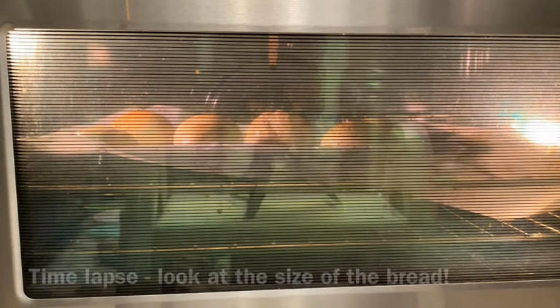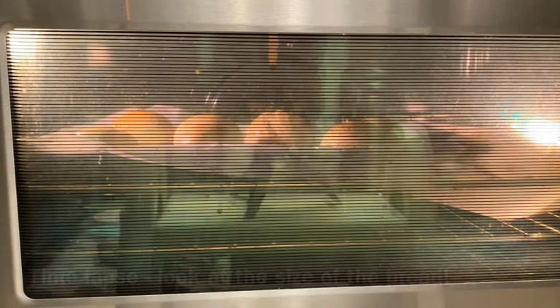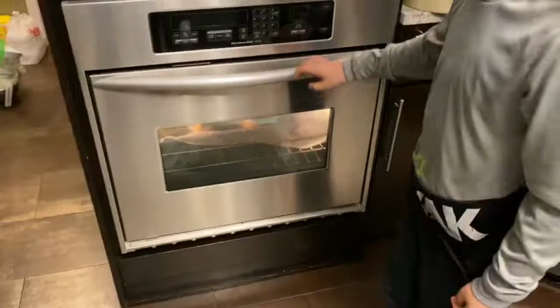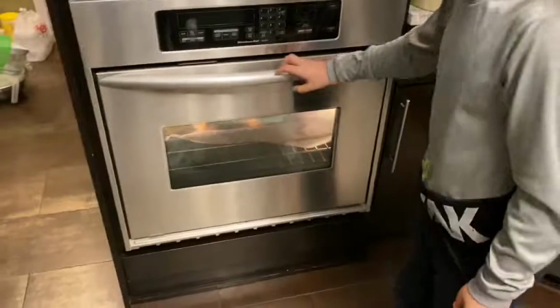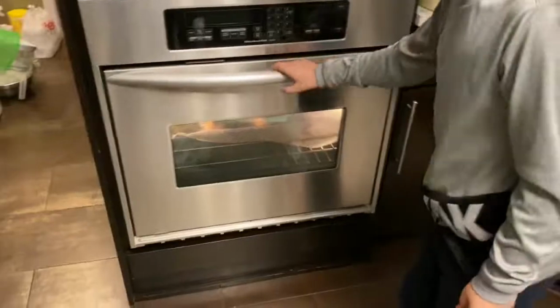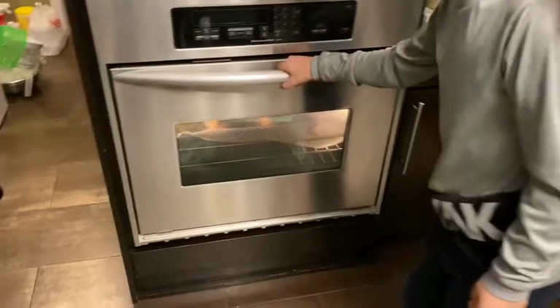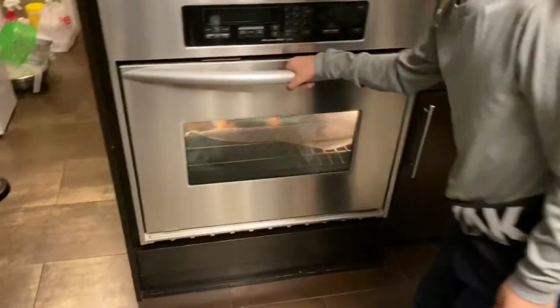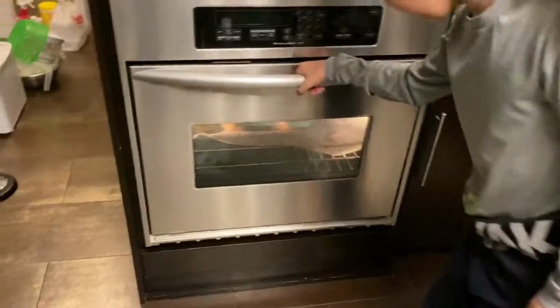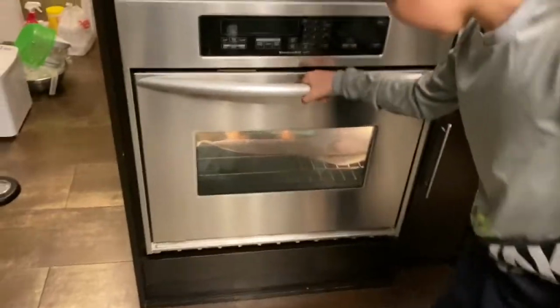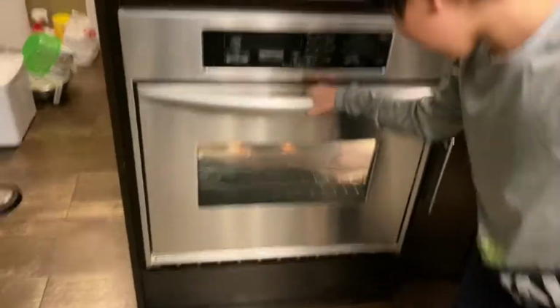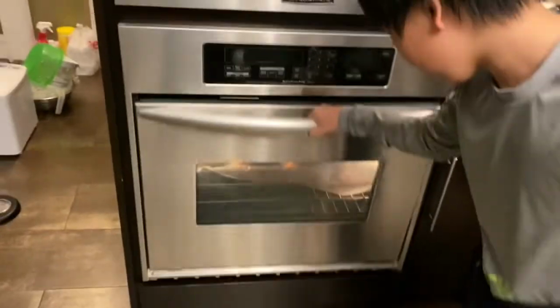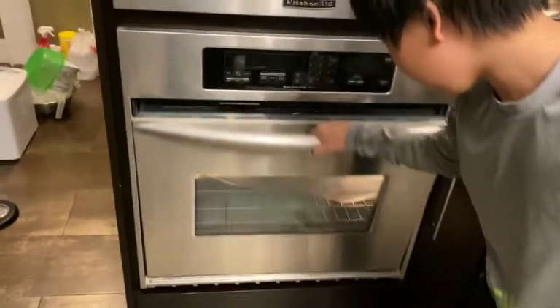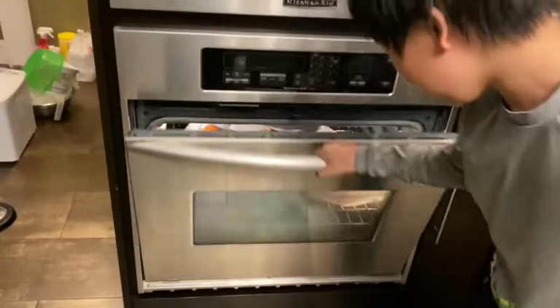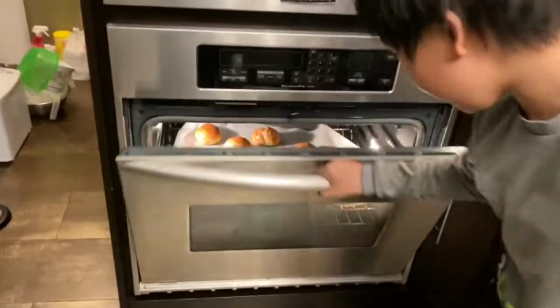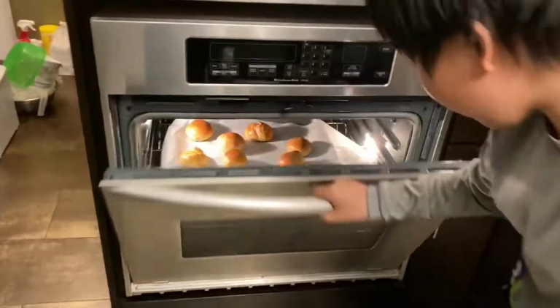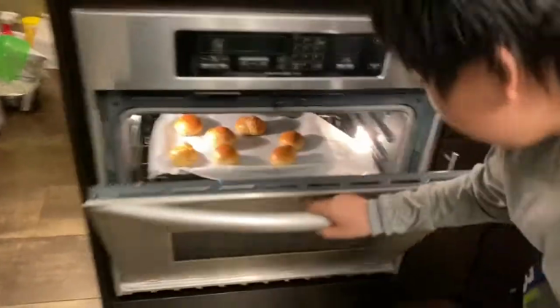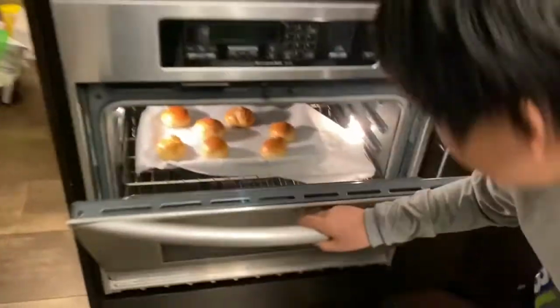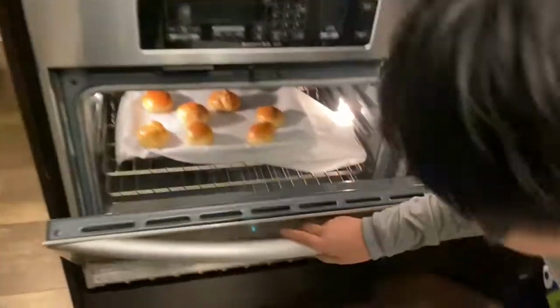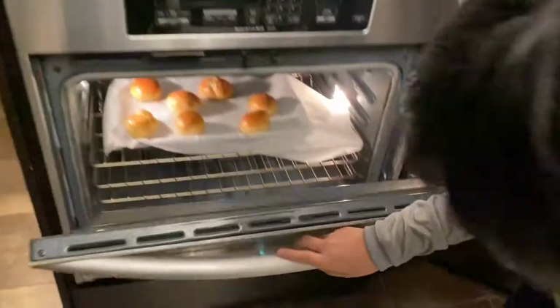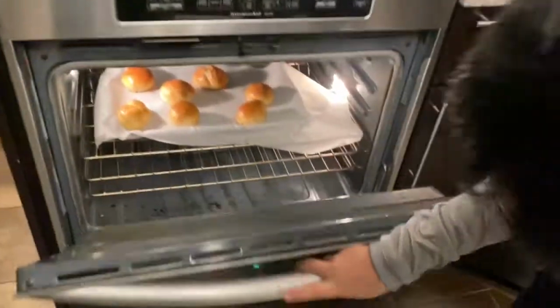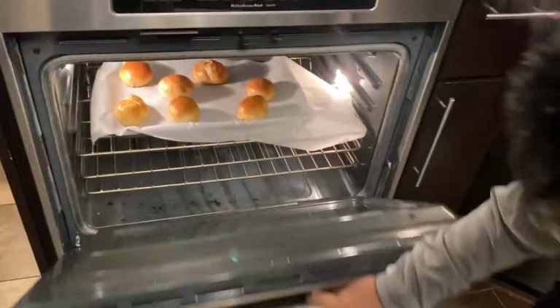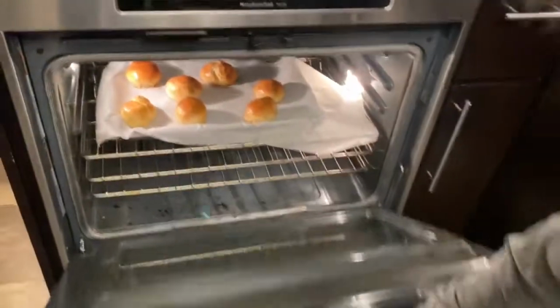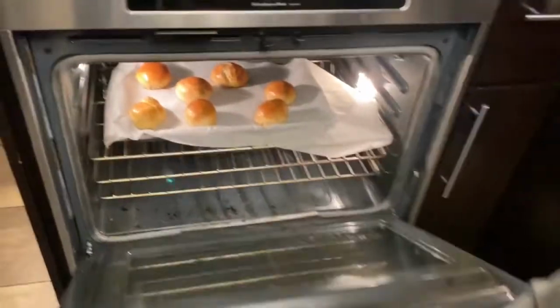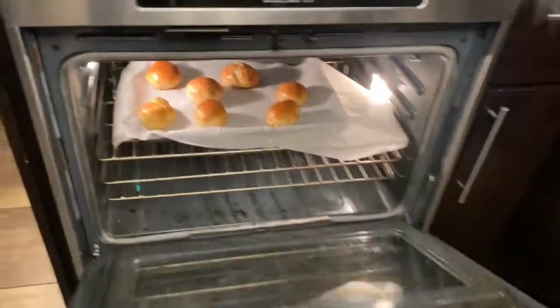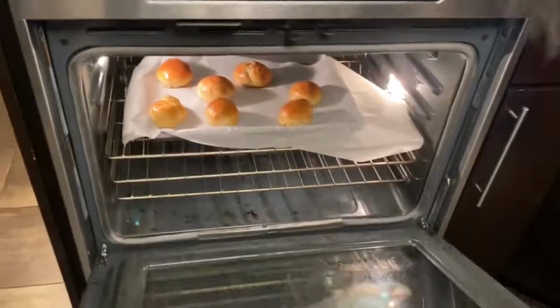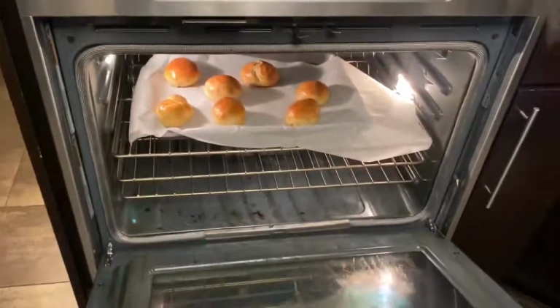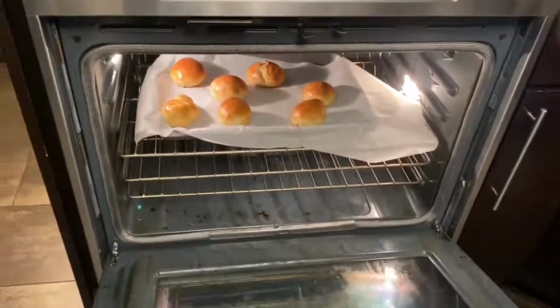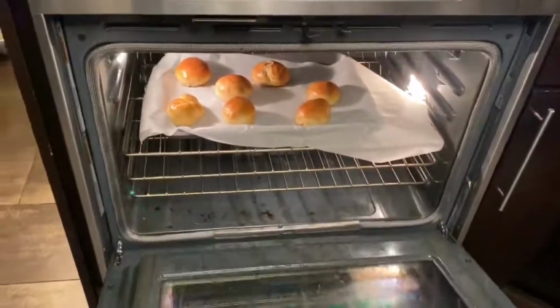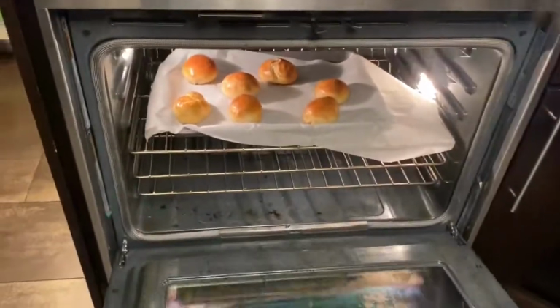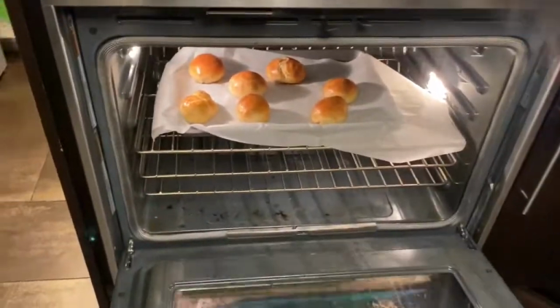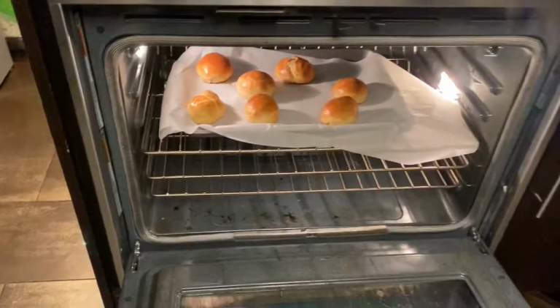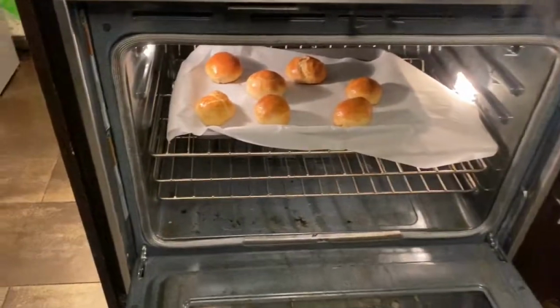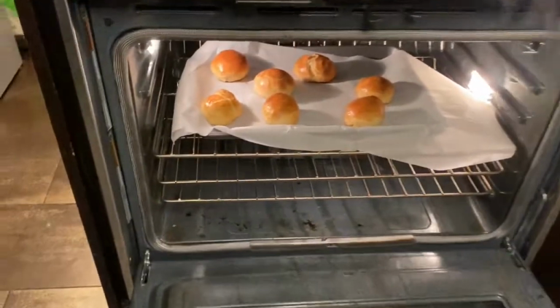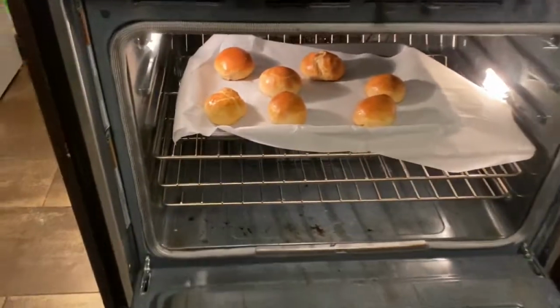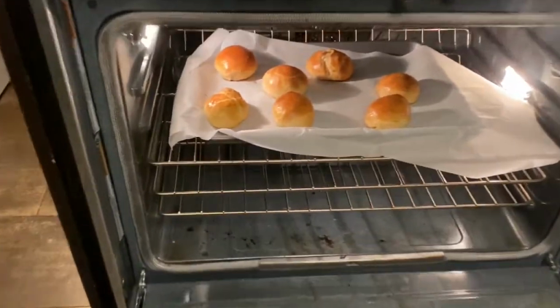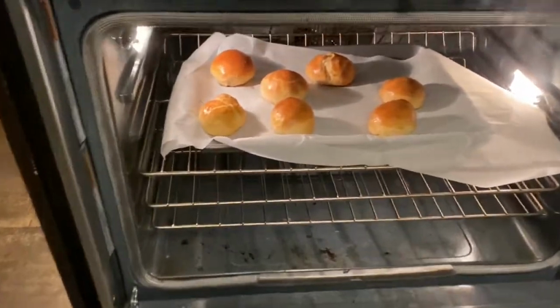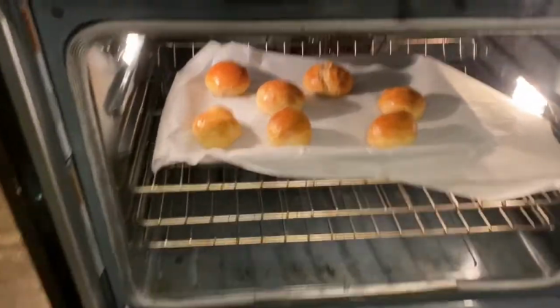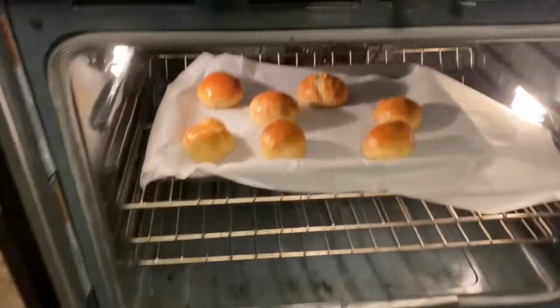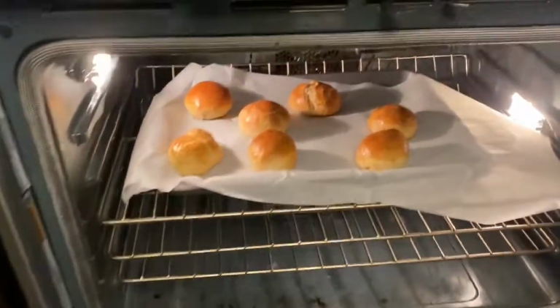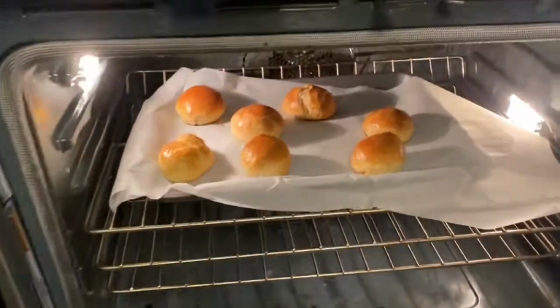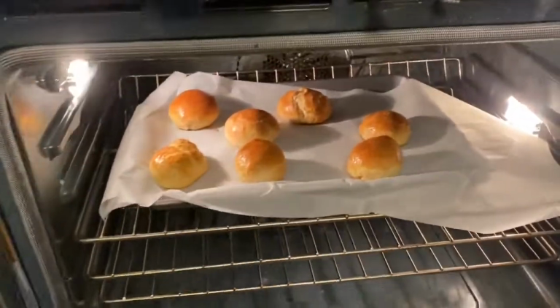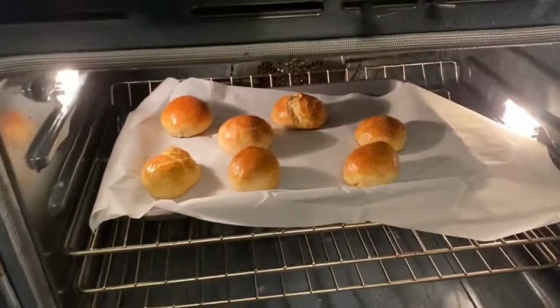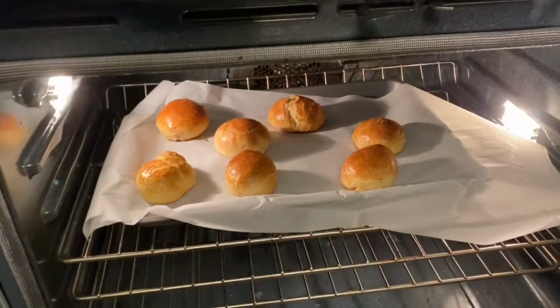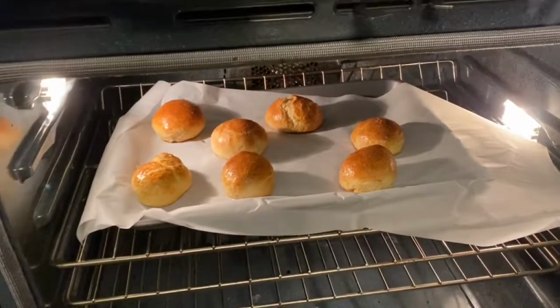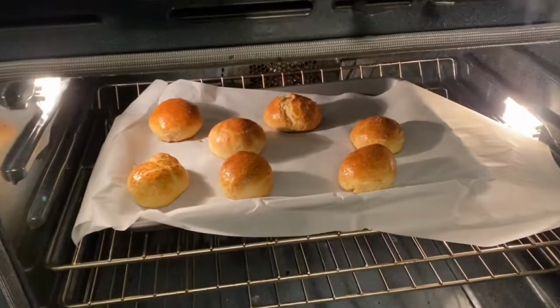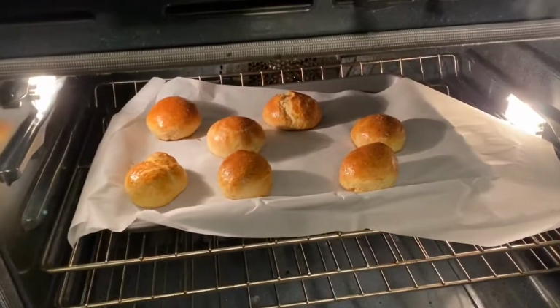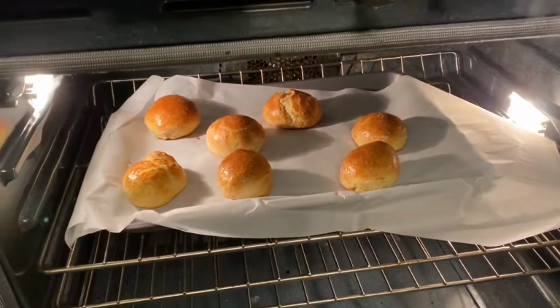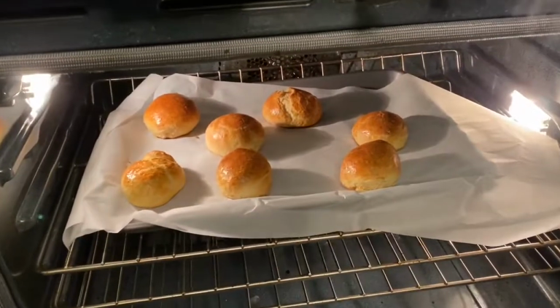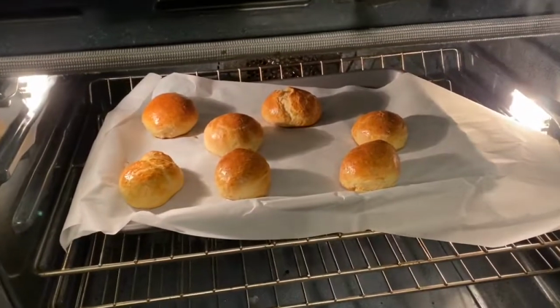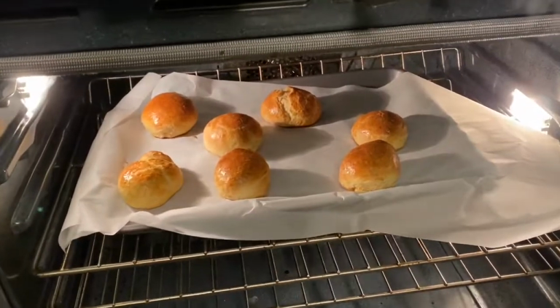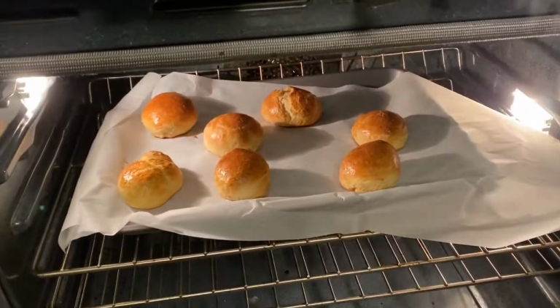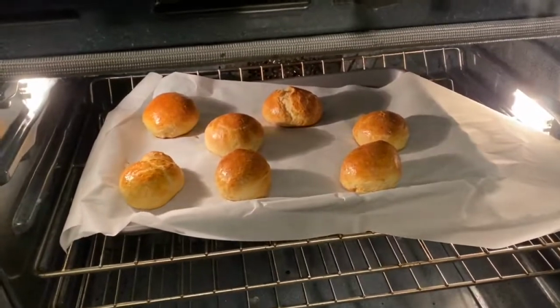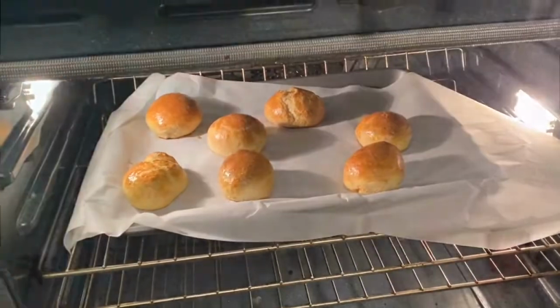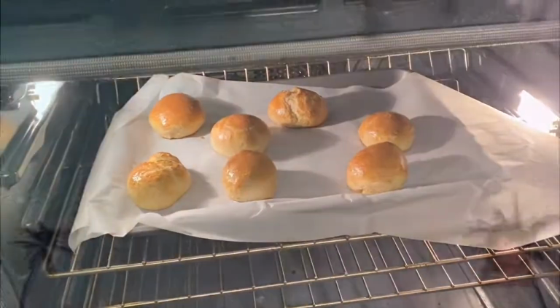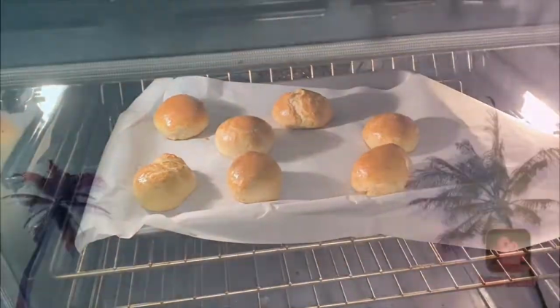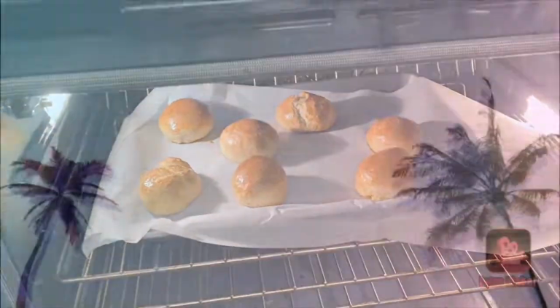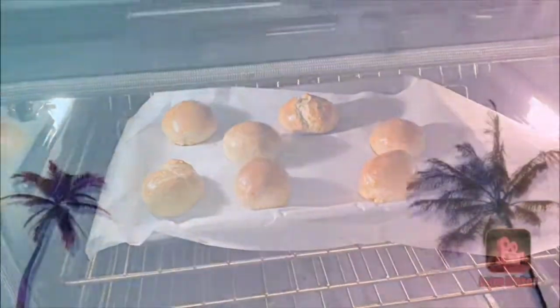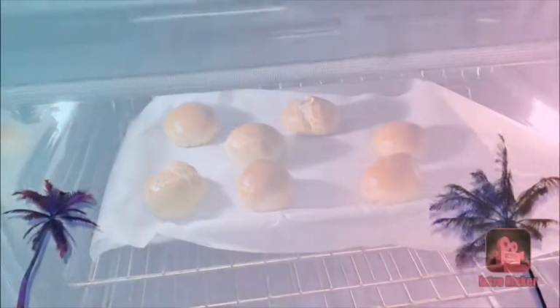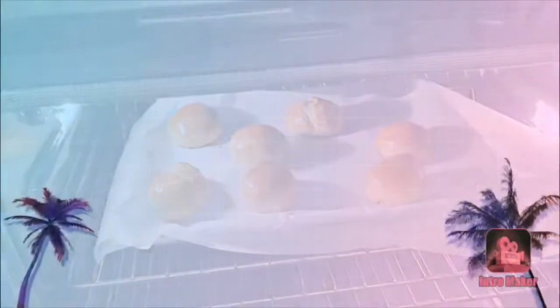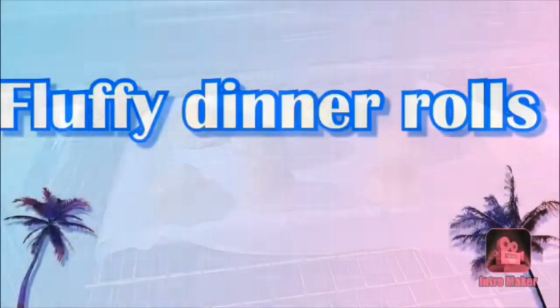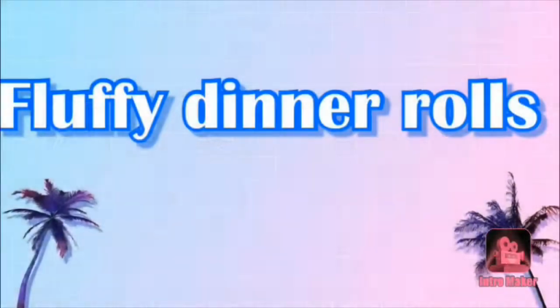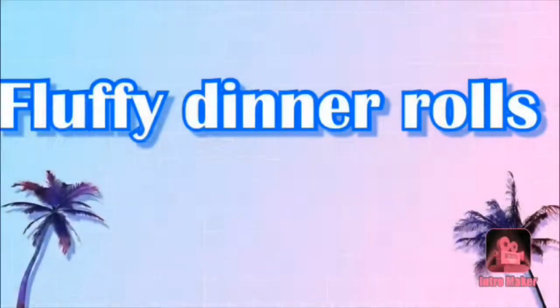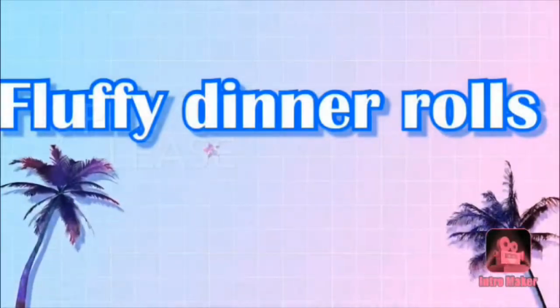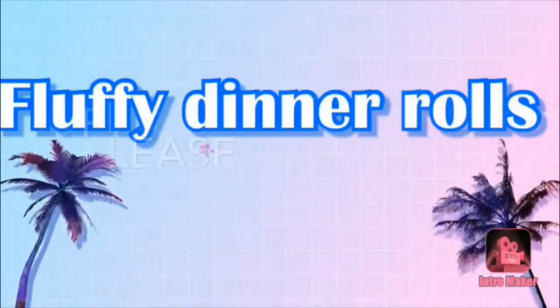It's all ready — let's open the oven. Wow, look how good they look! Very nice.